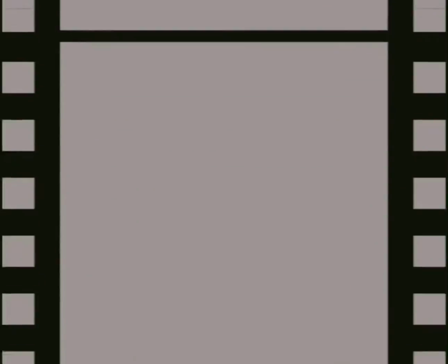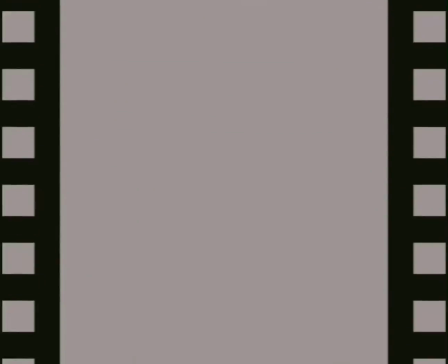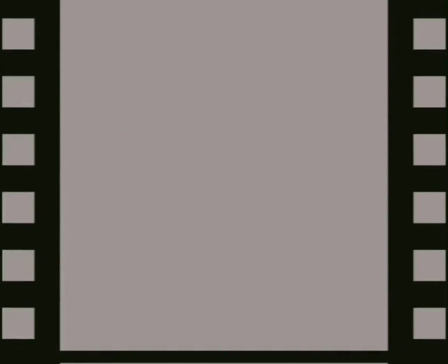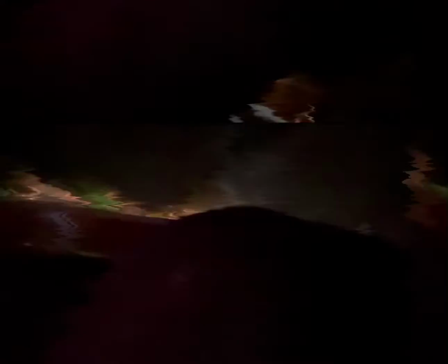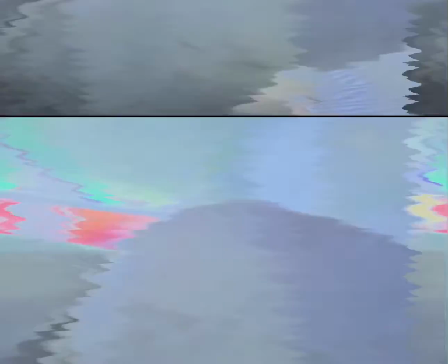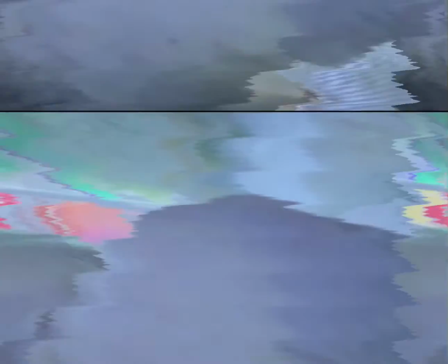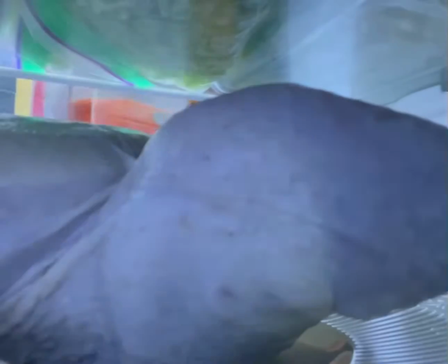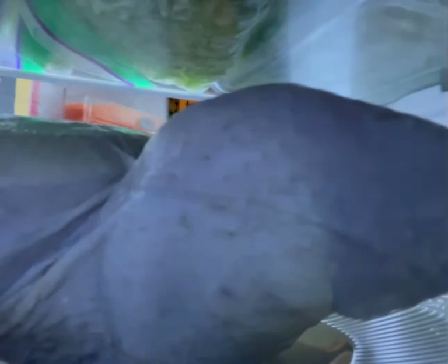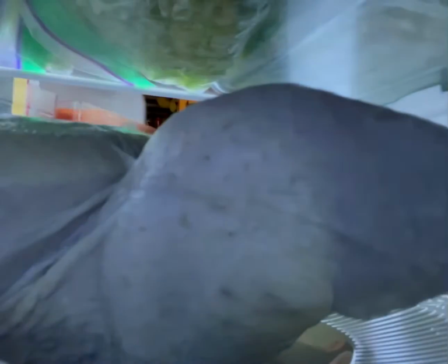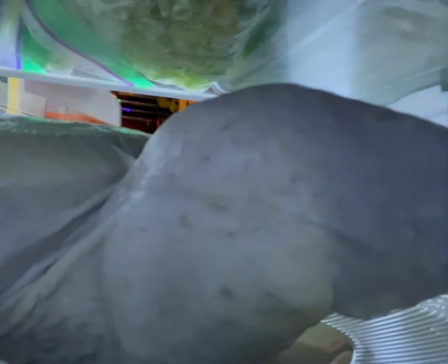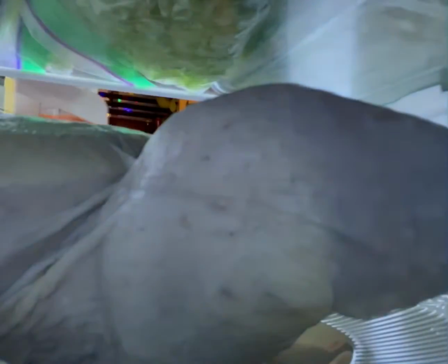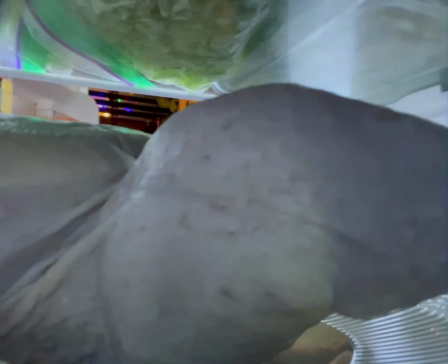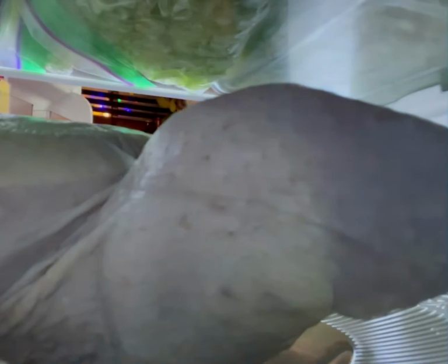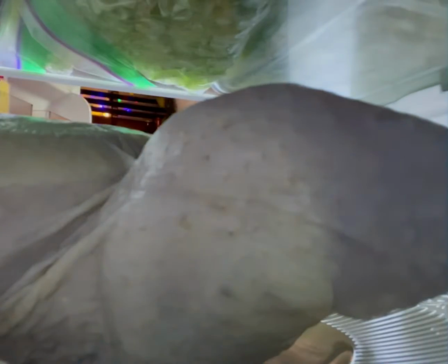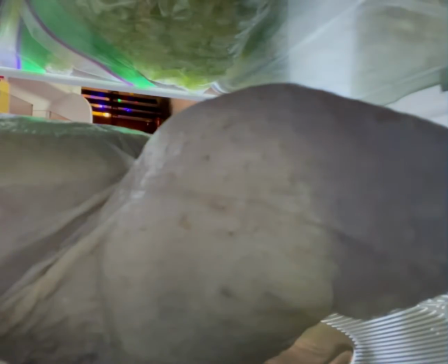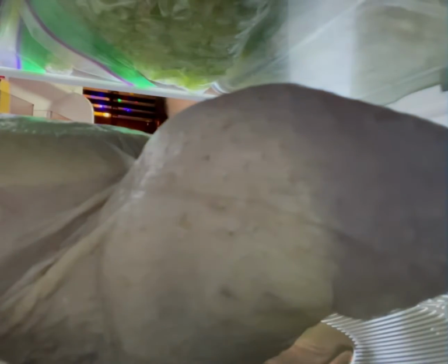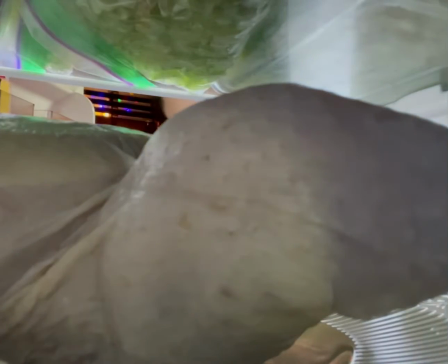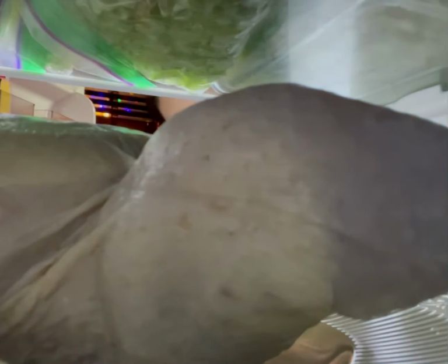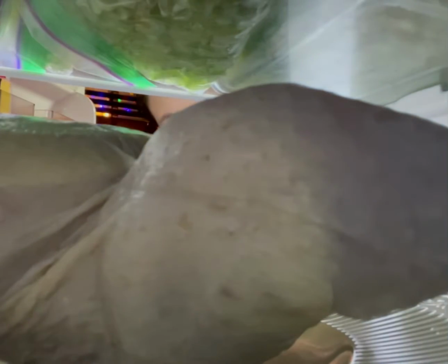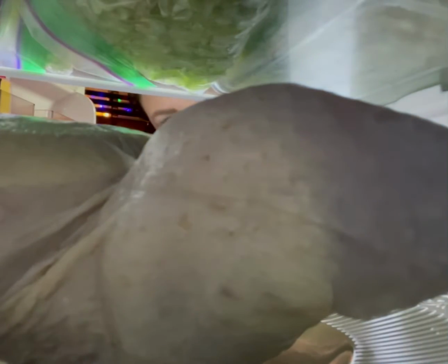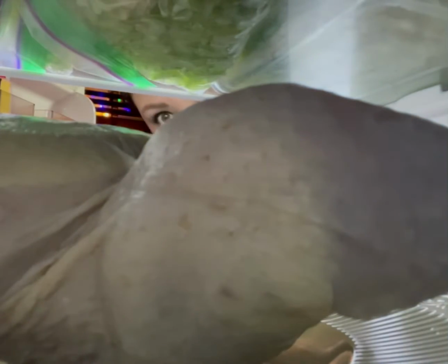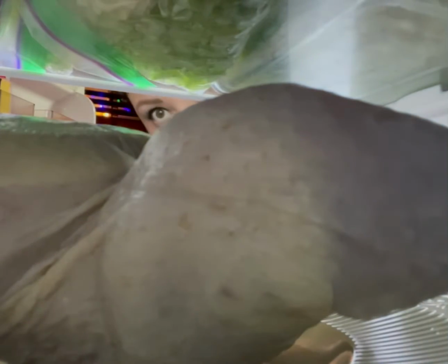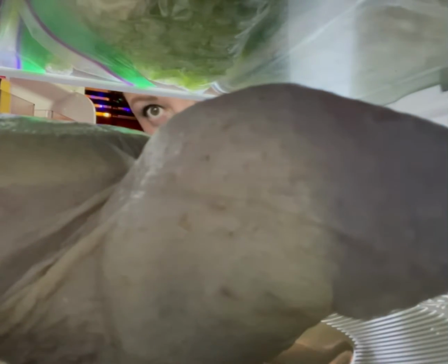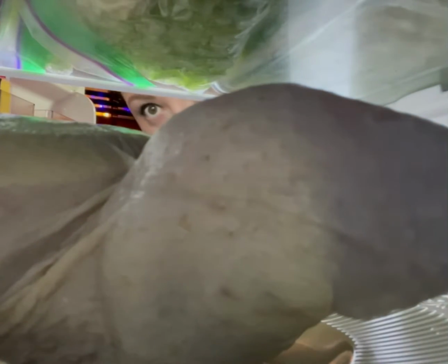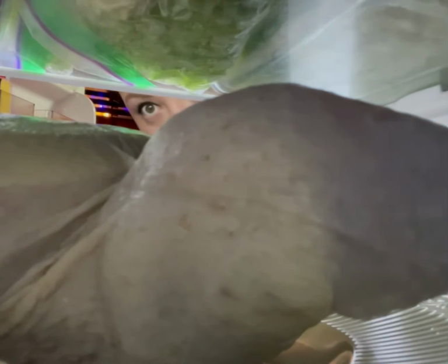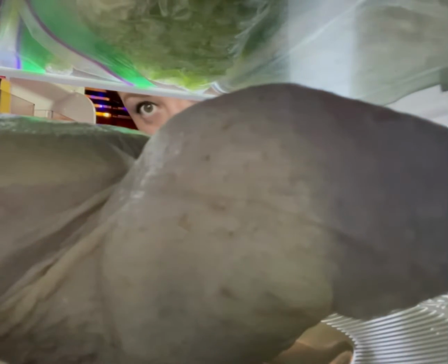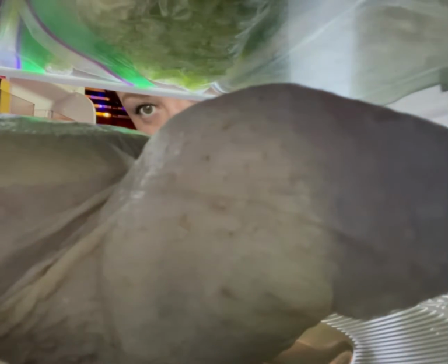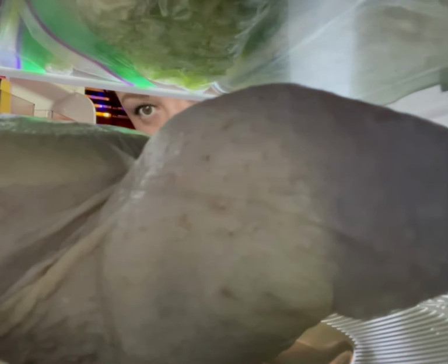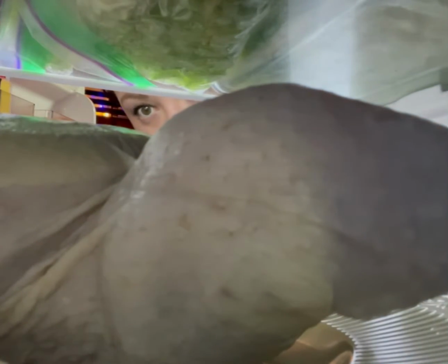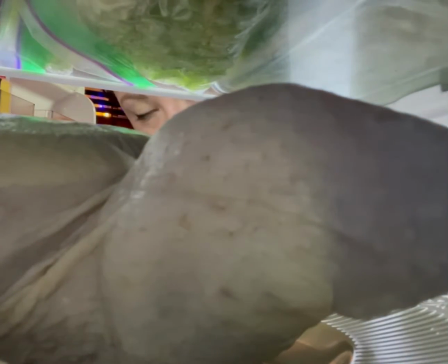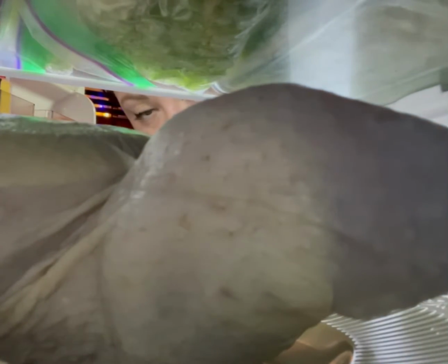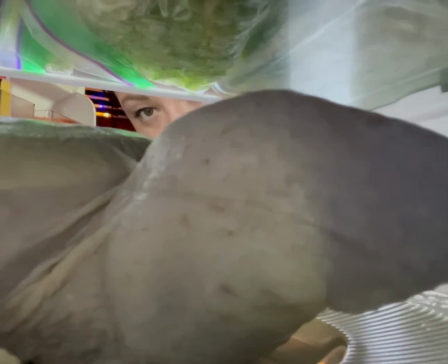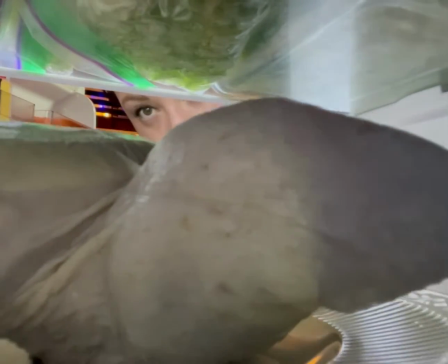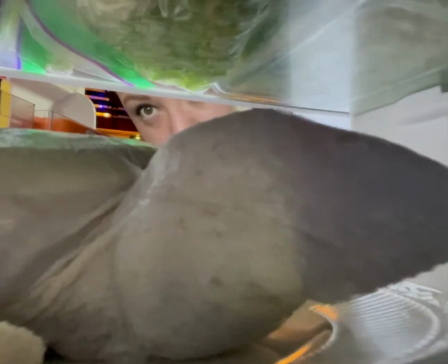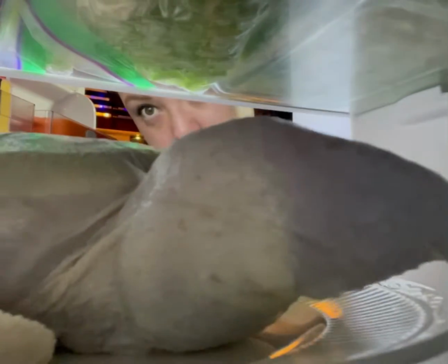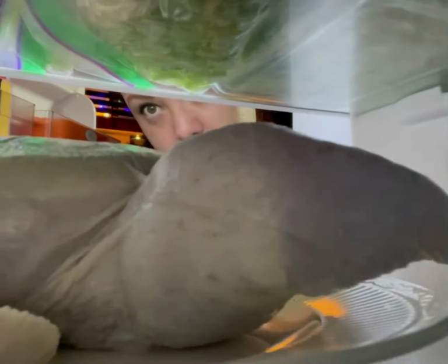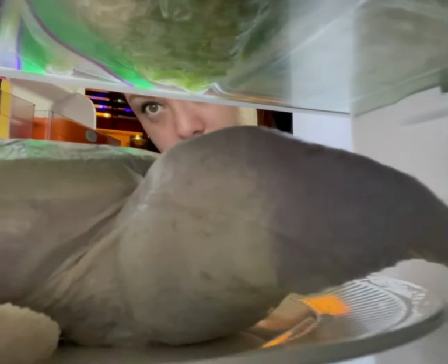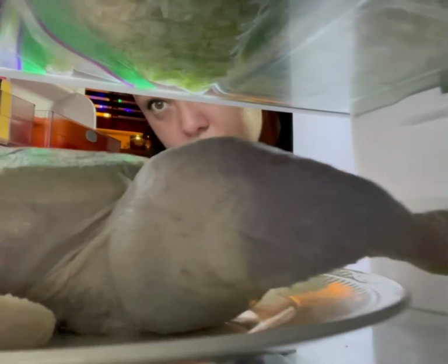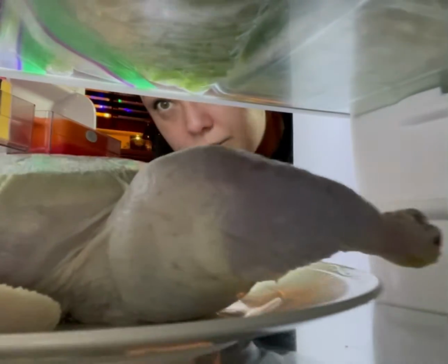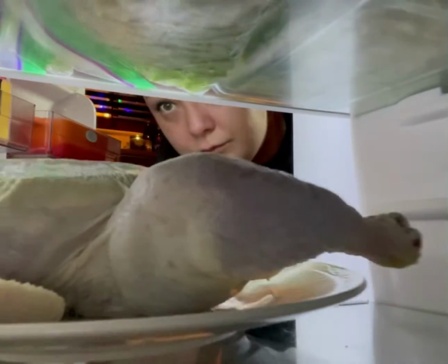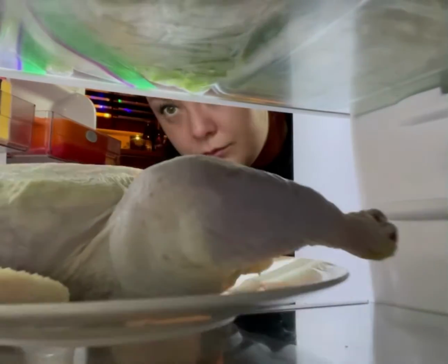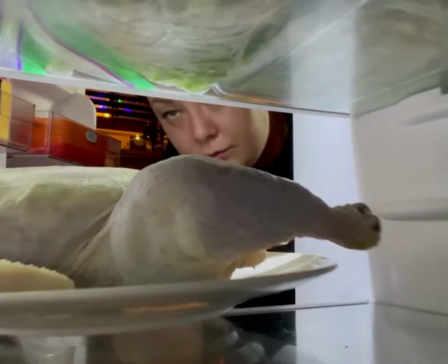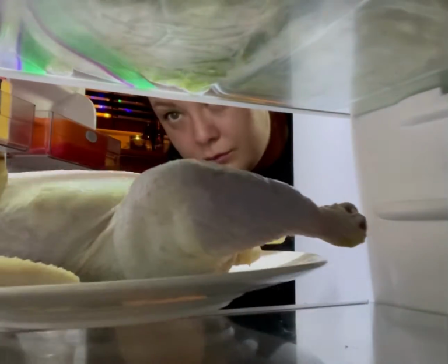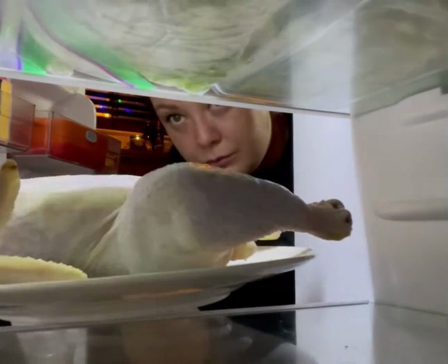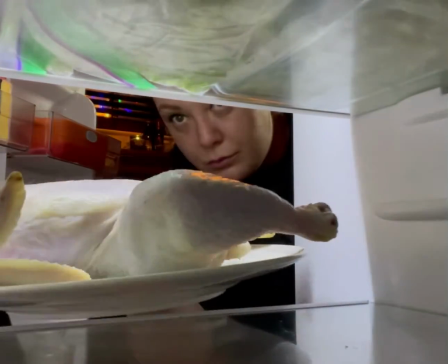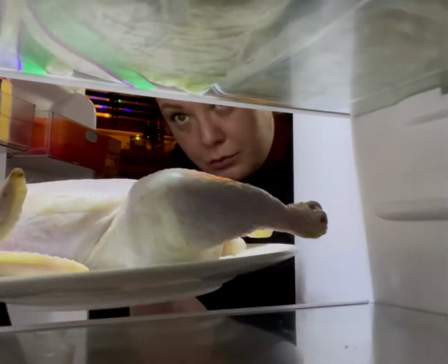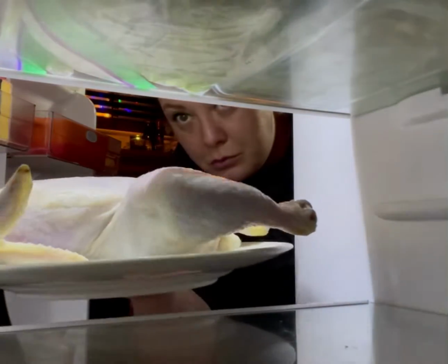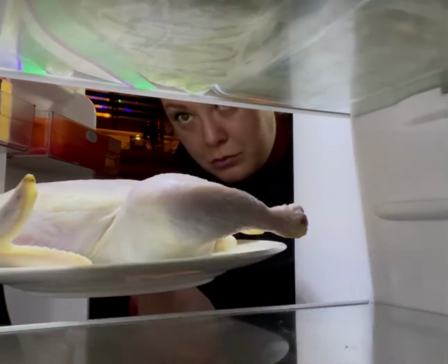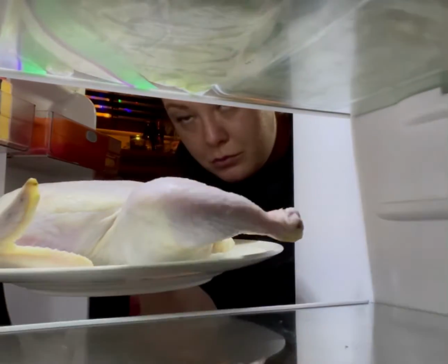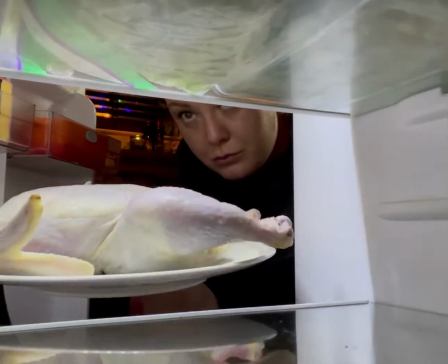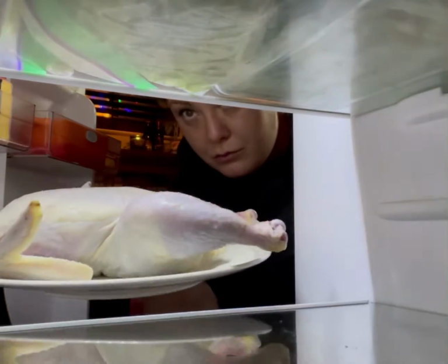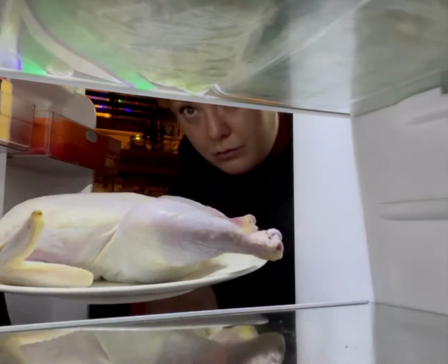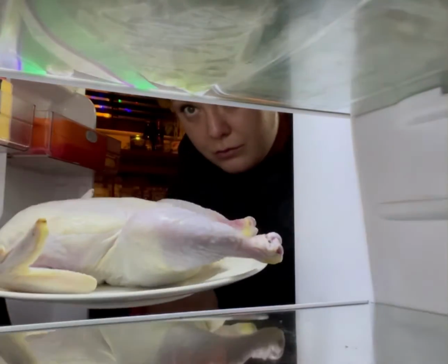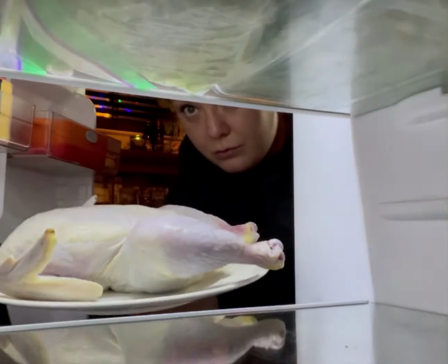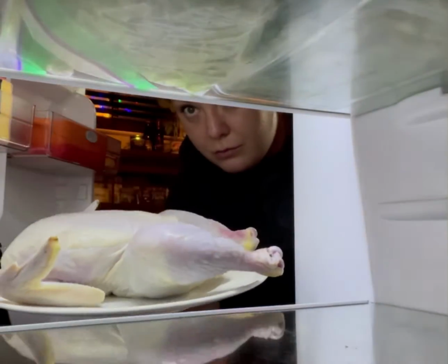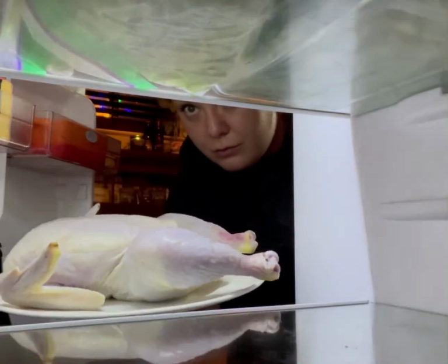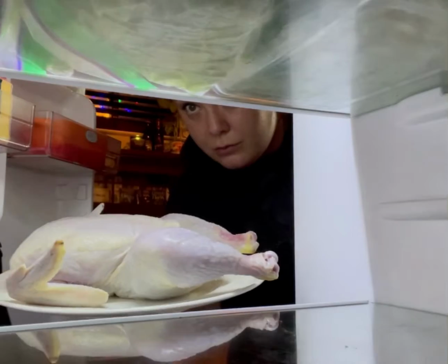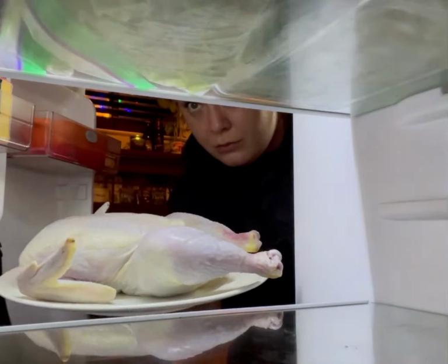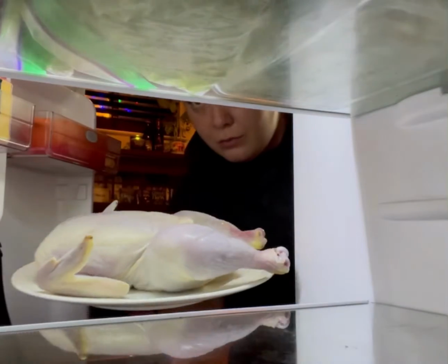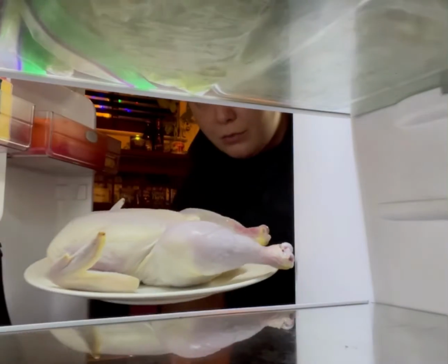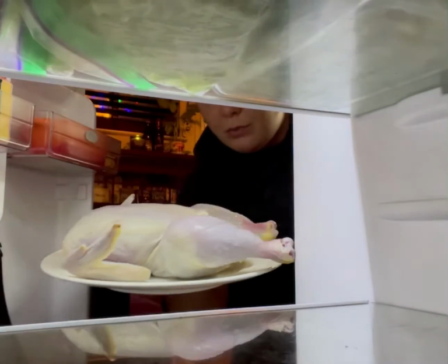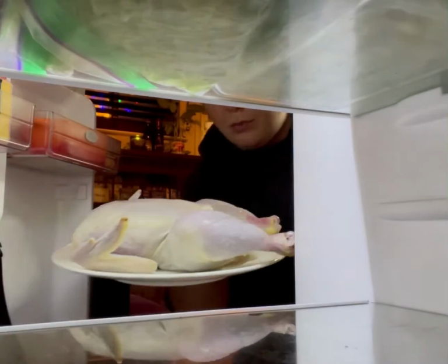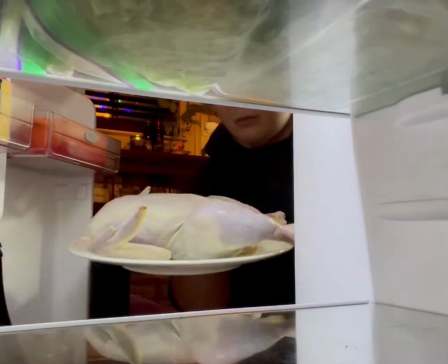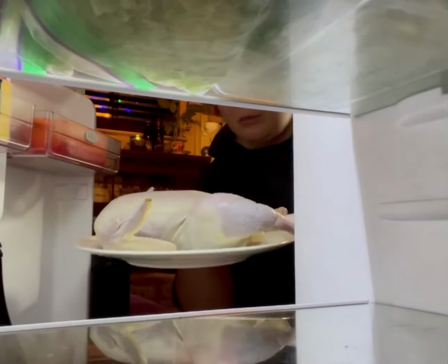Let's start things off right with a big old chicken. I'm going to be baking this guy off today, and tomorrow we'll be using the leftovers to make soup.